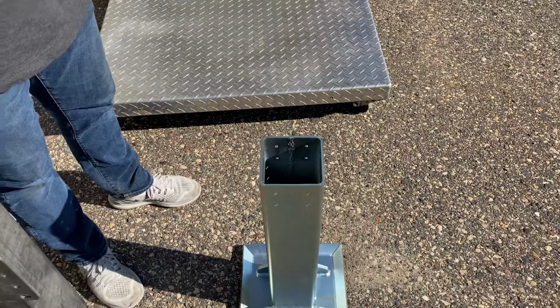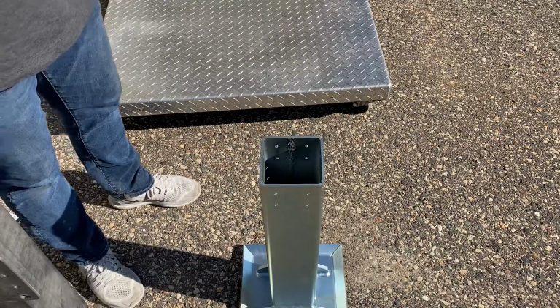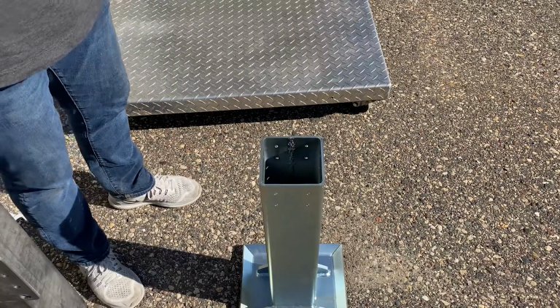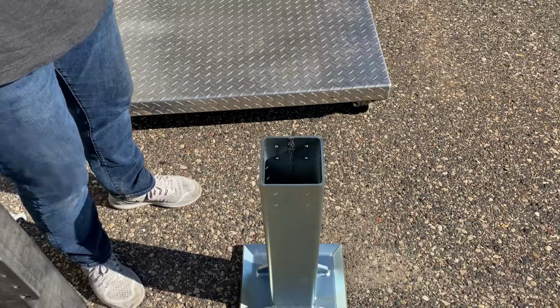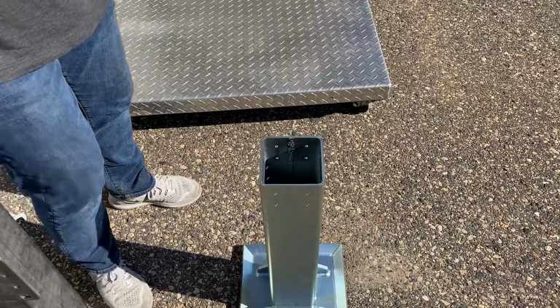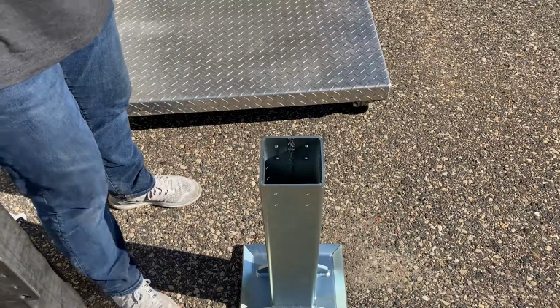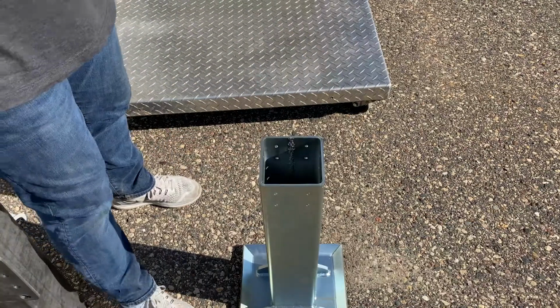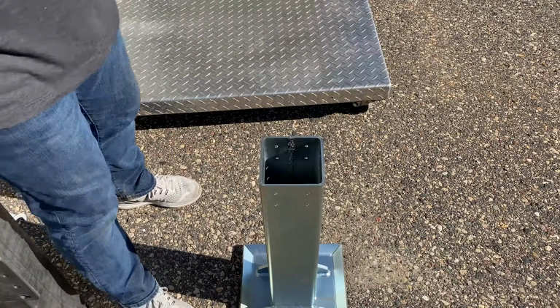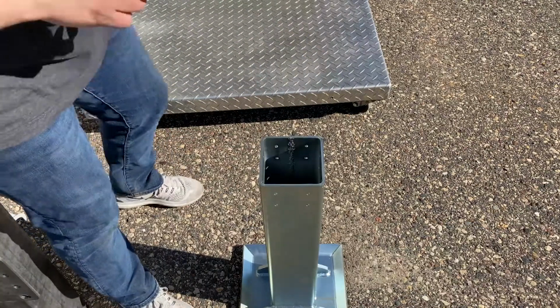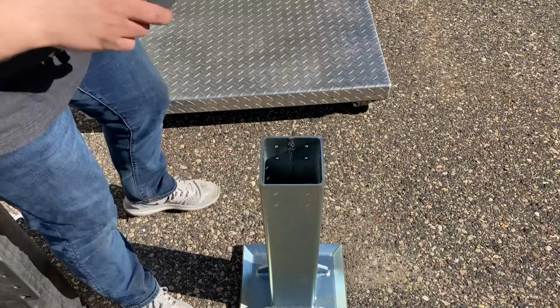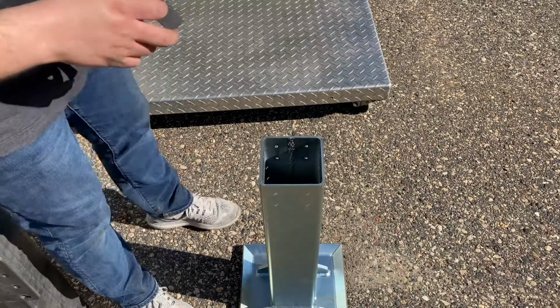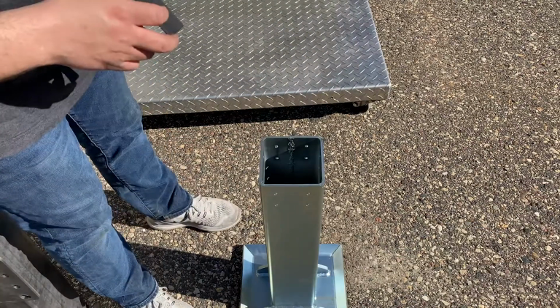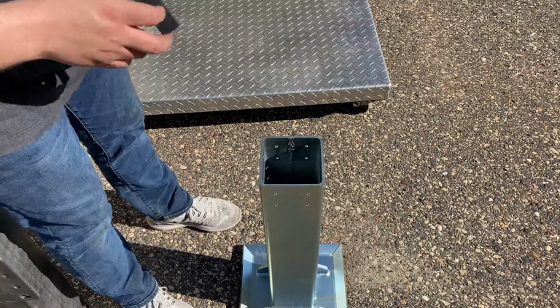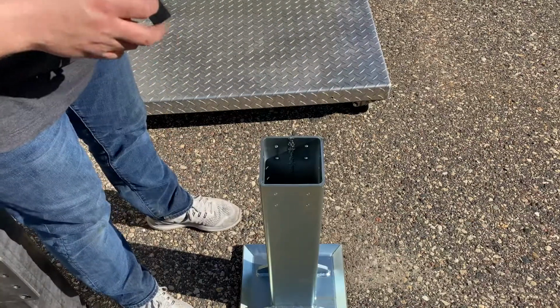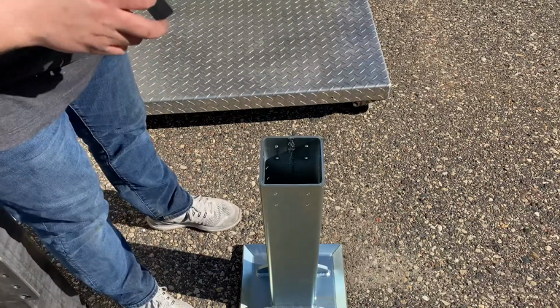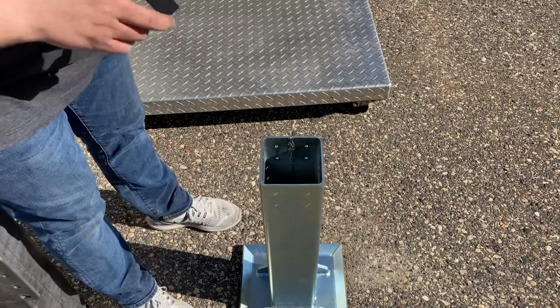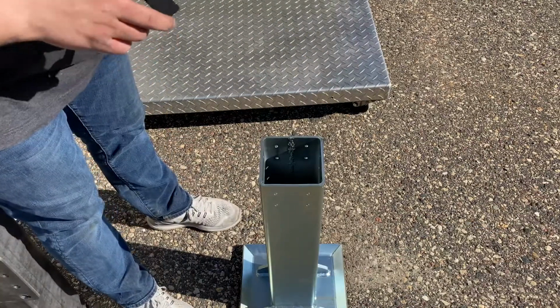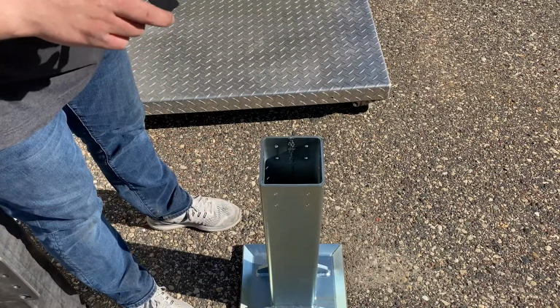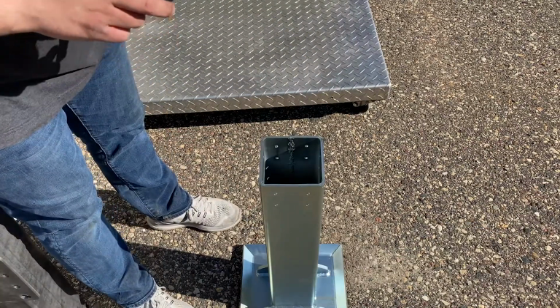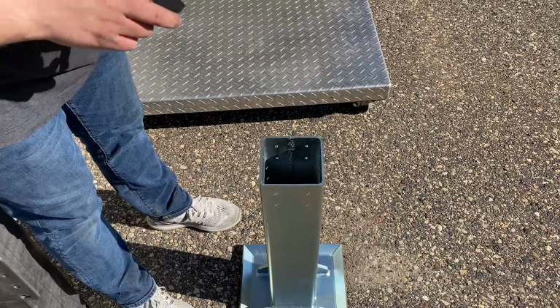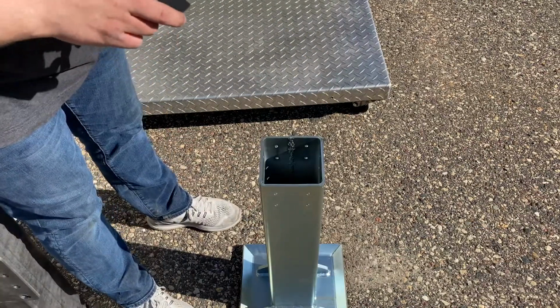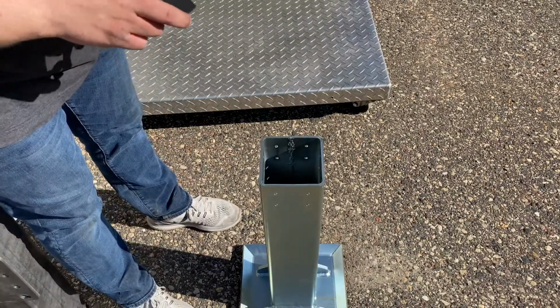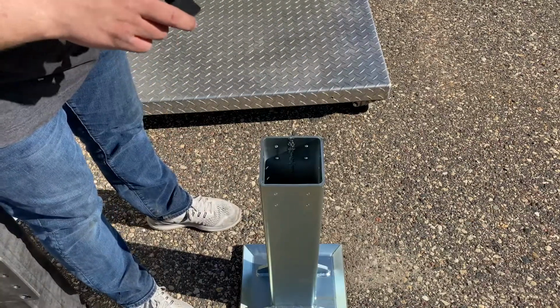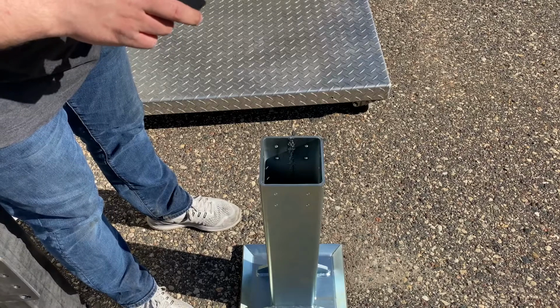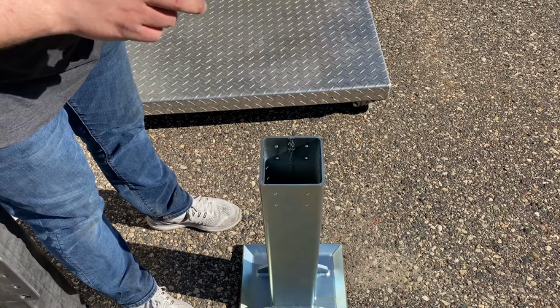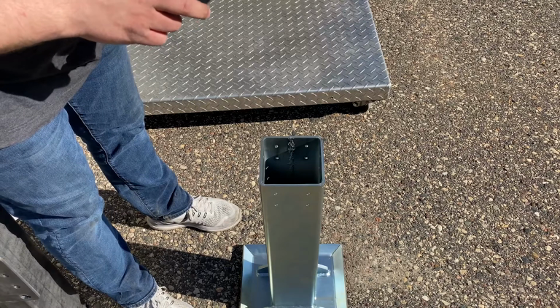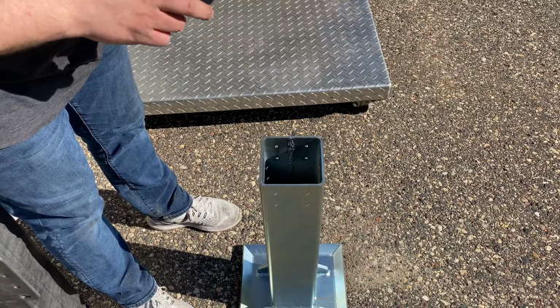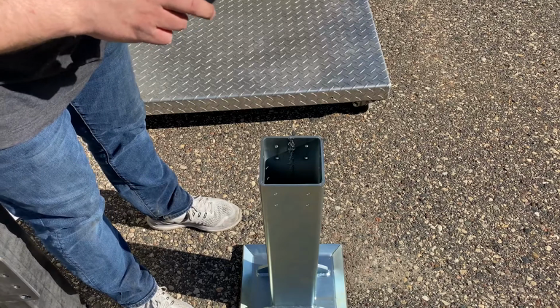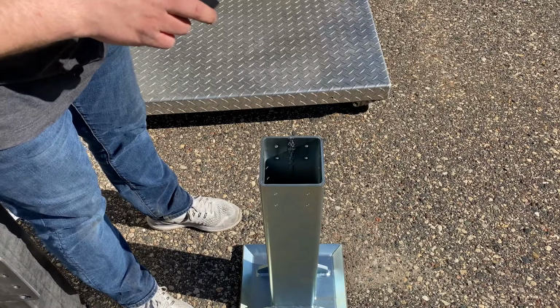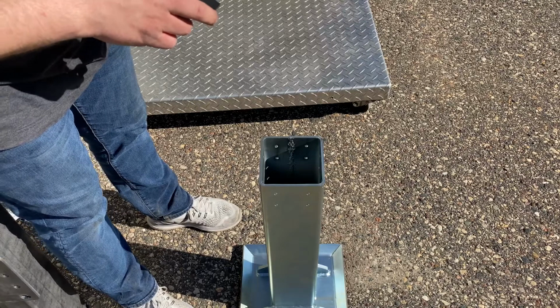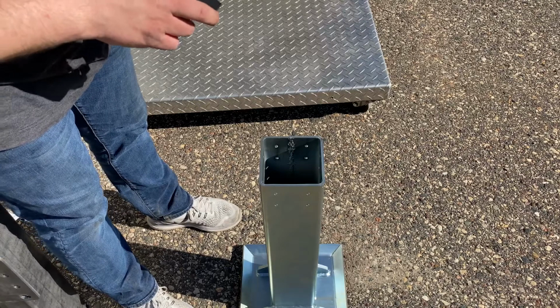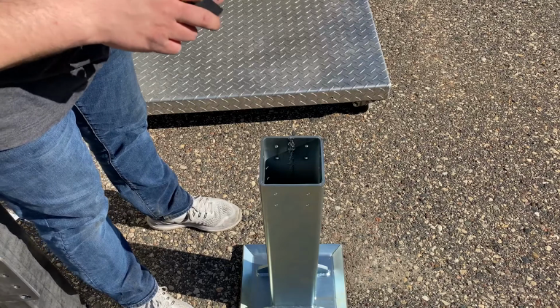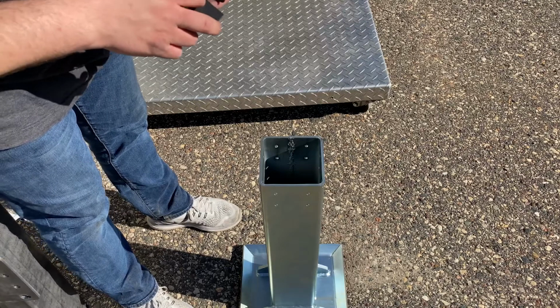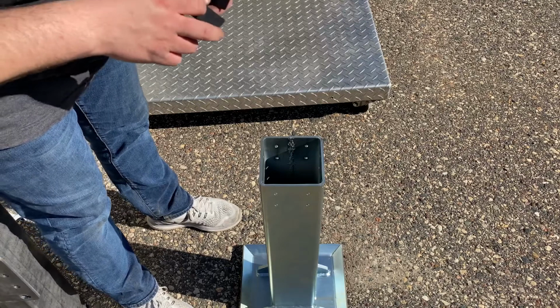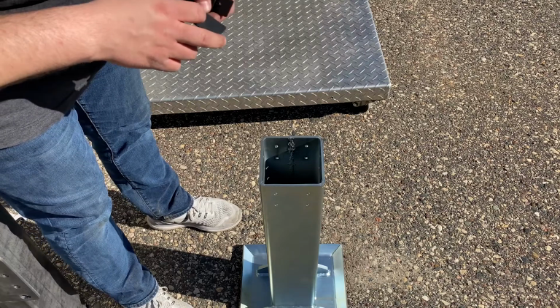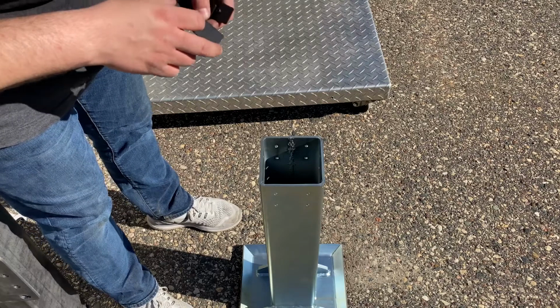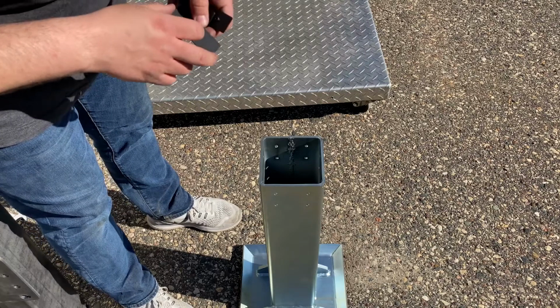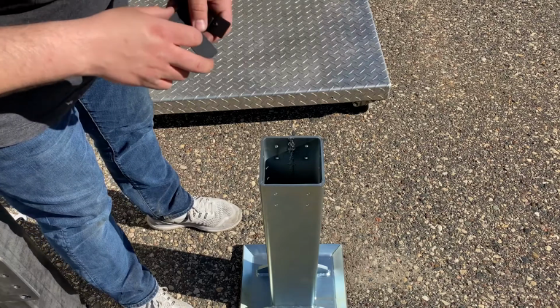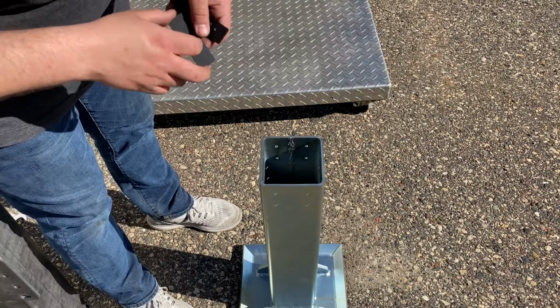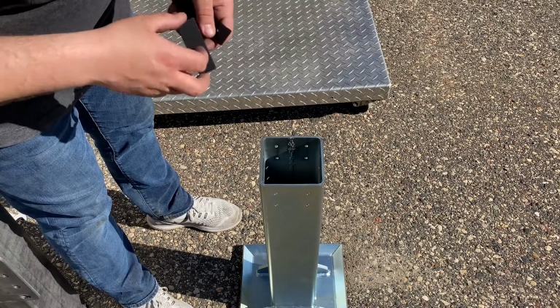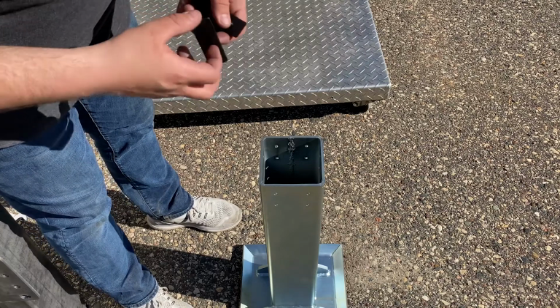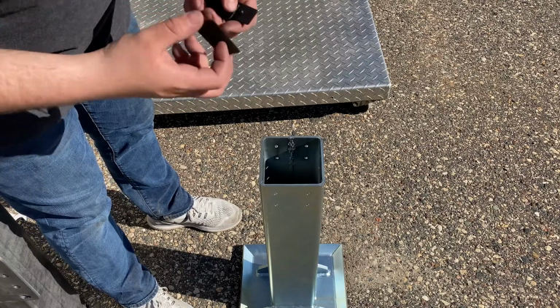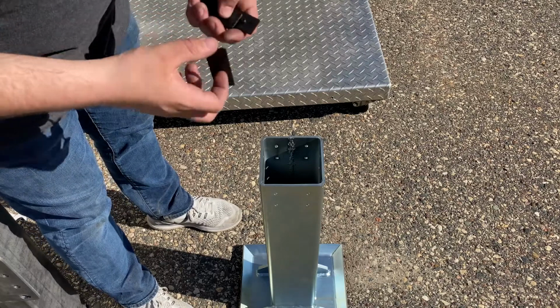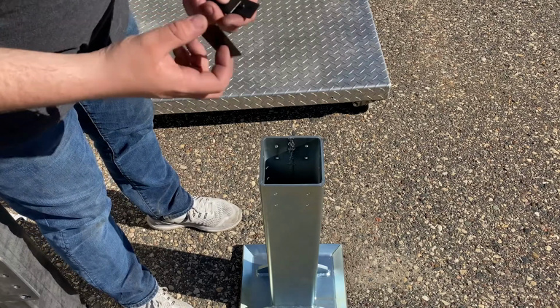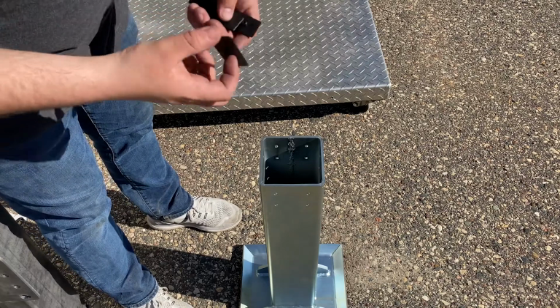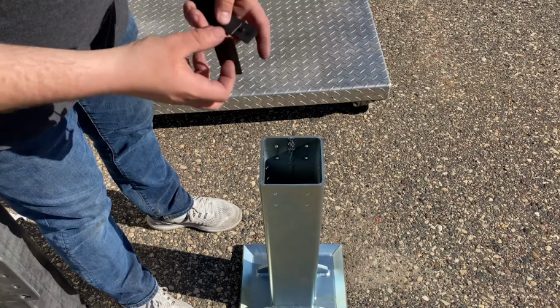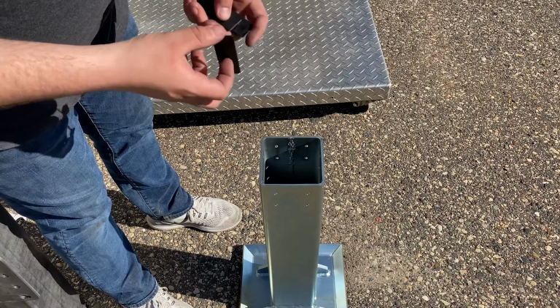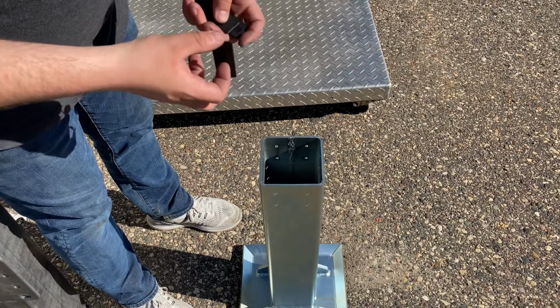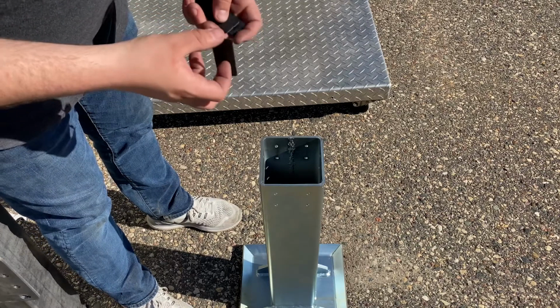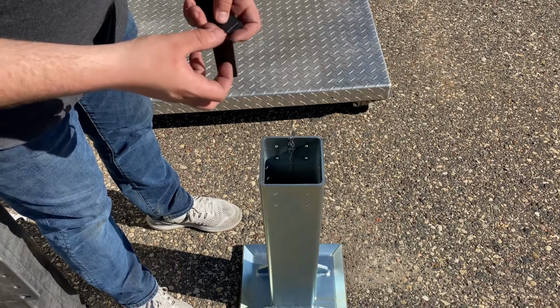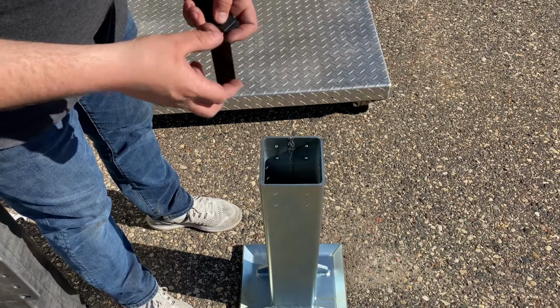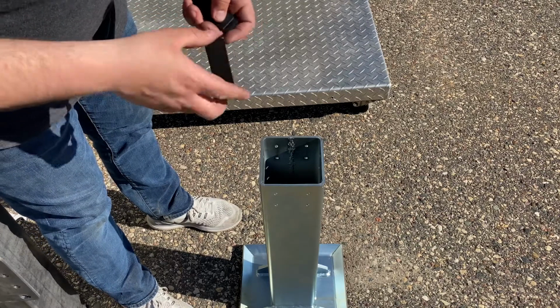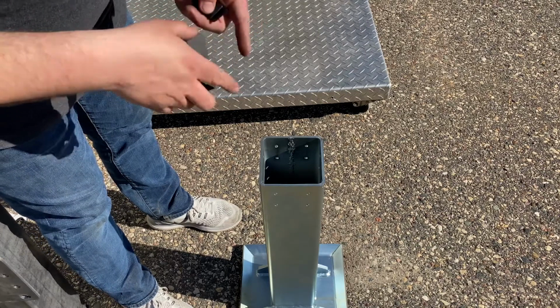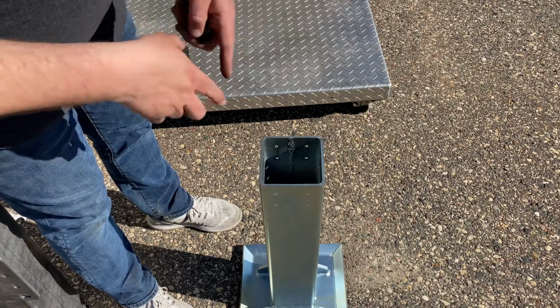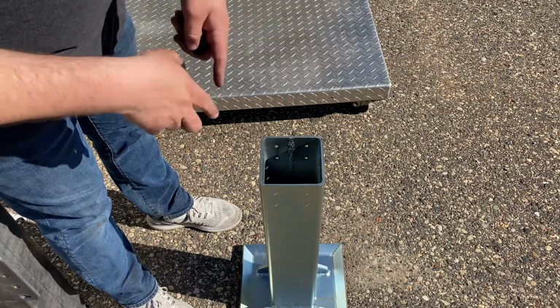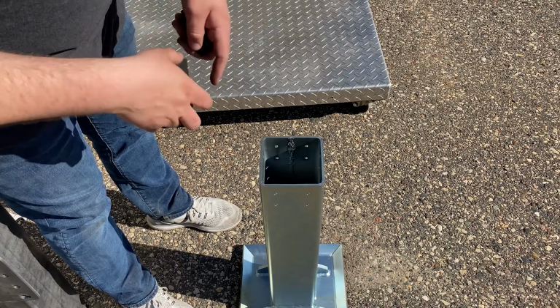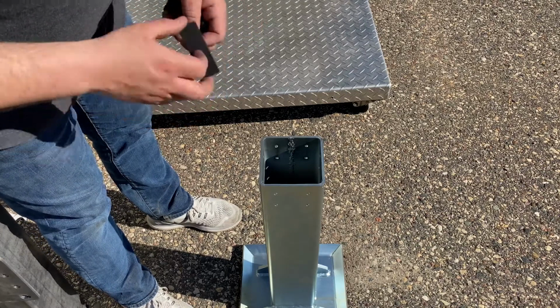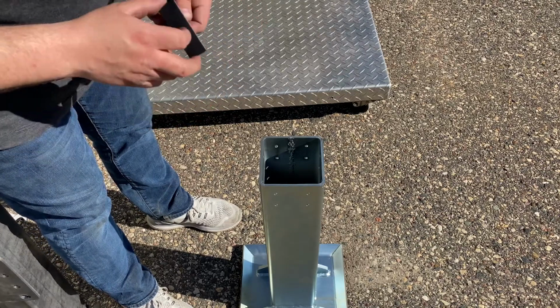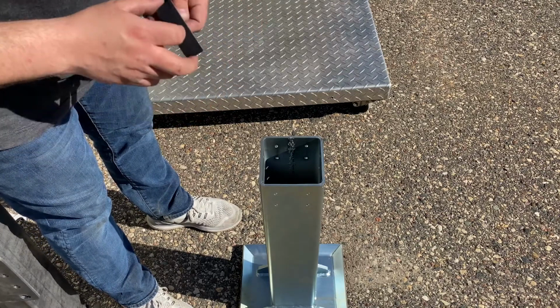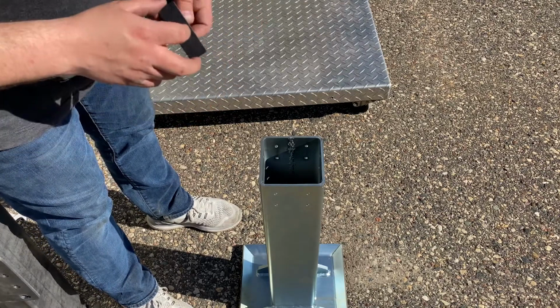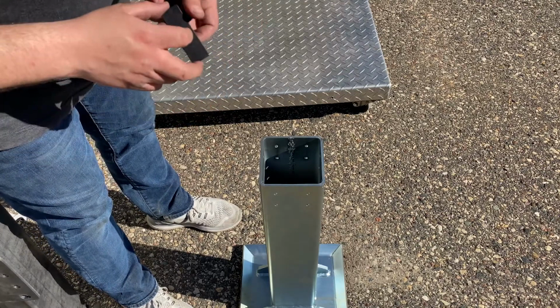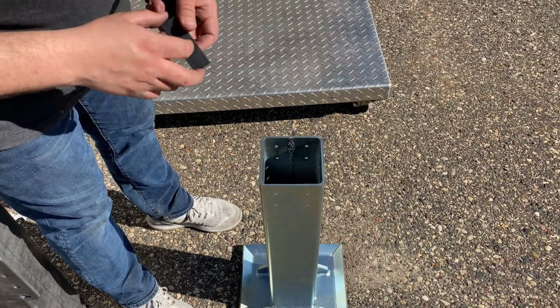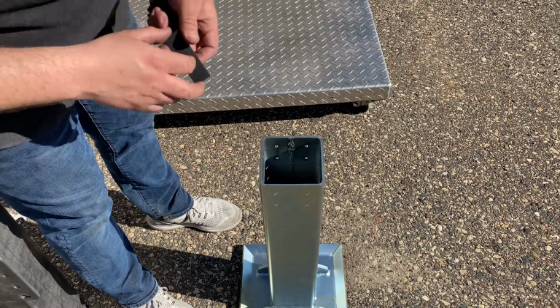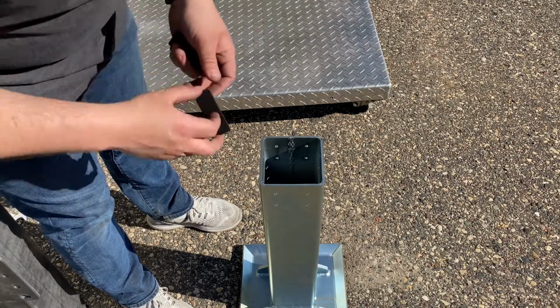The next step is to place the remaining four glide bearings in the opposite corners of your inner tube.